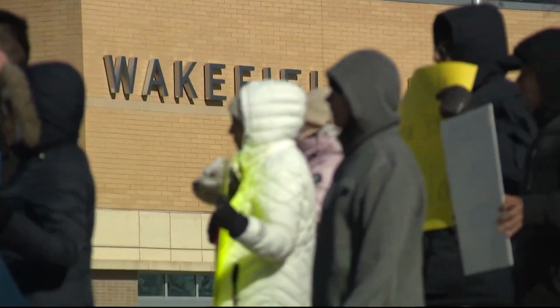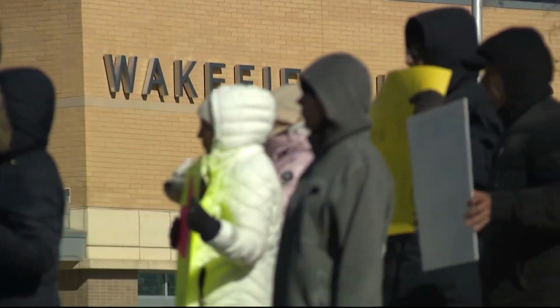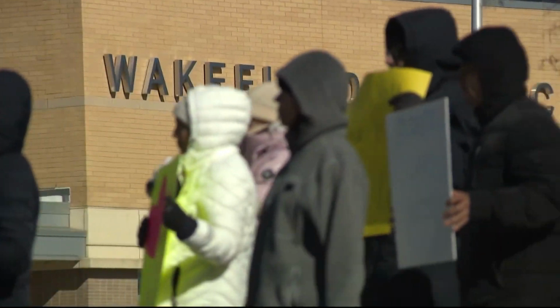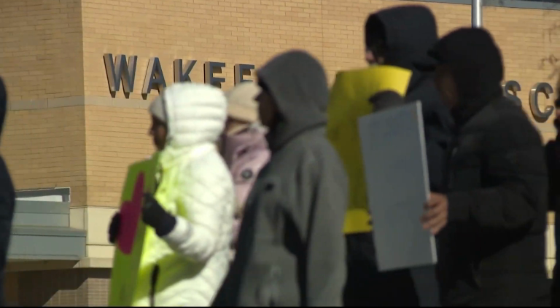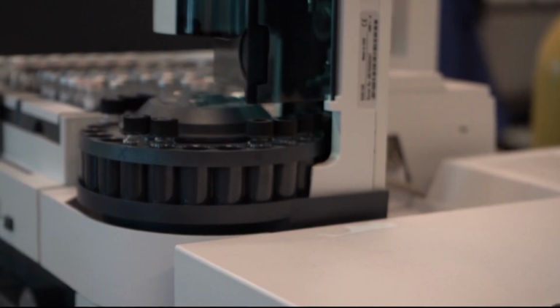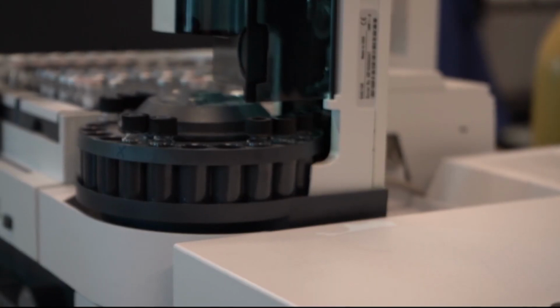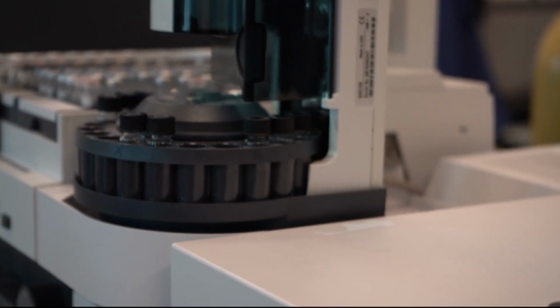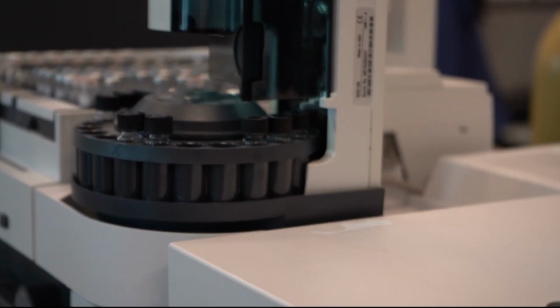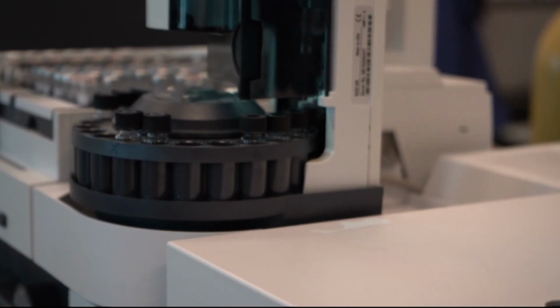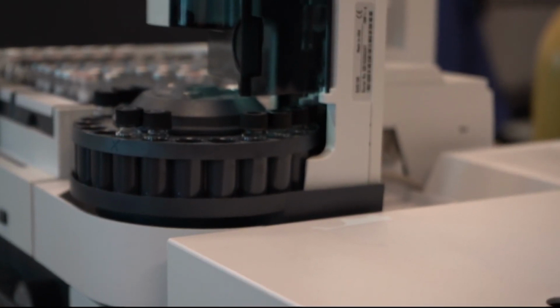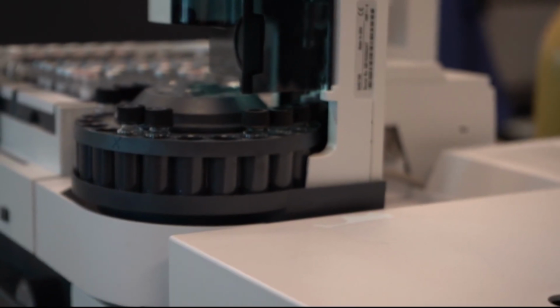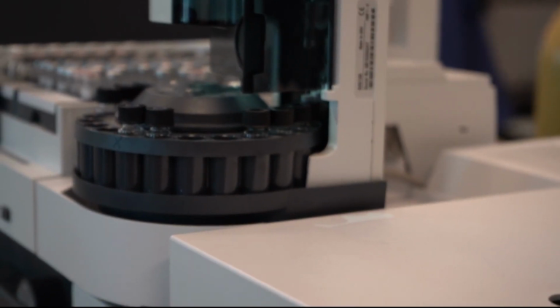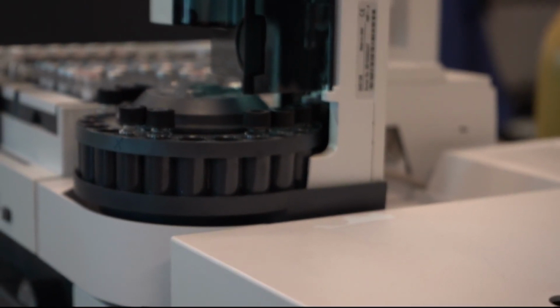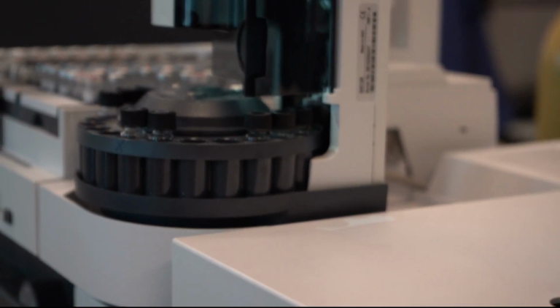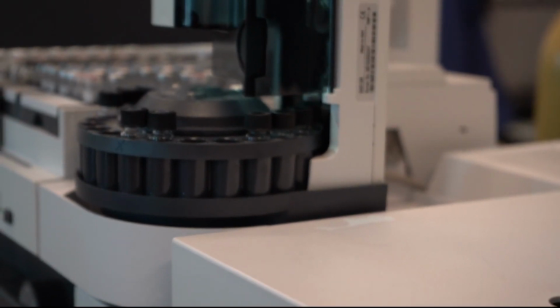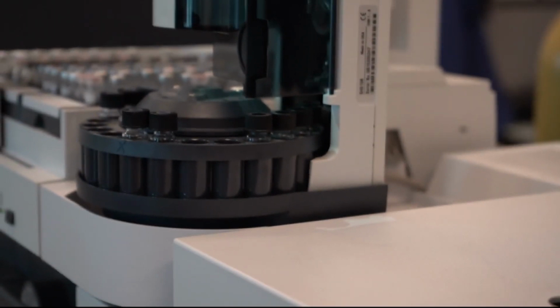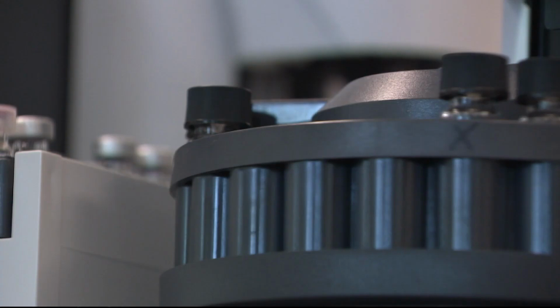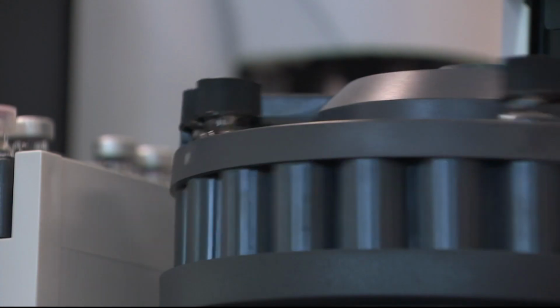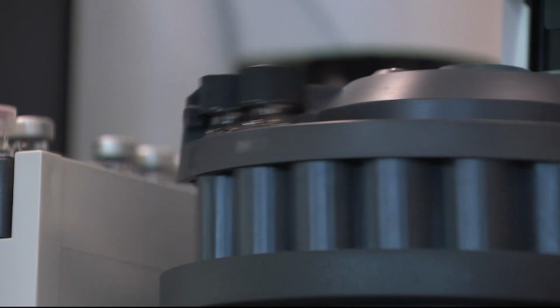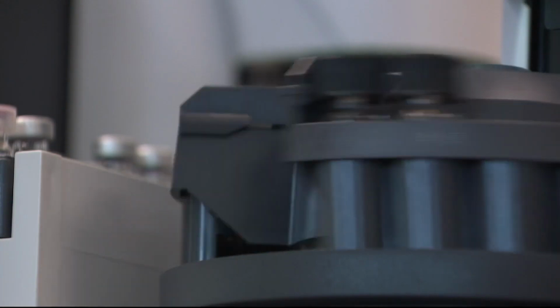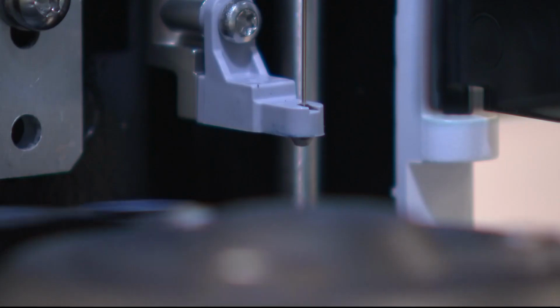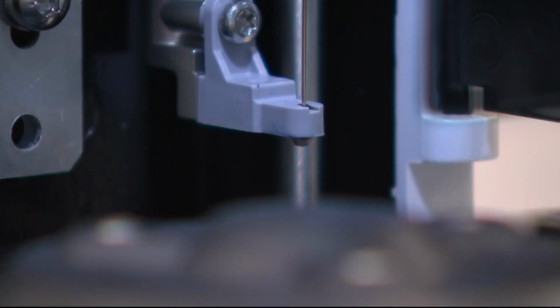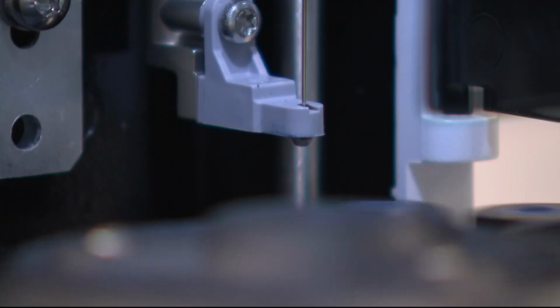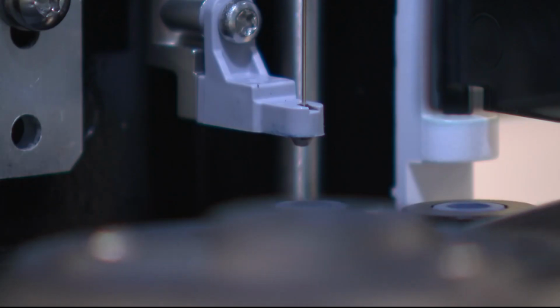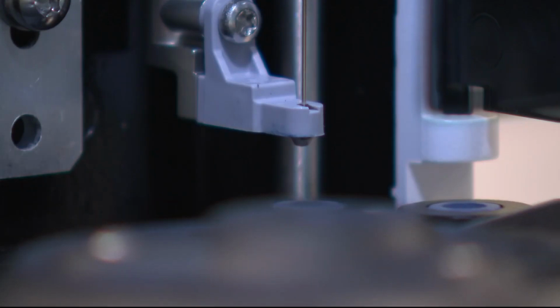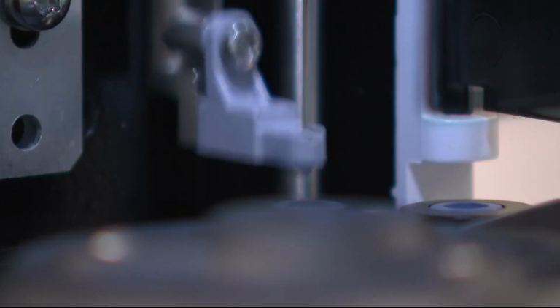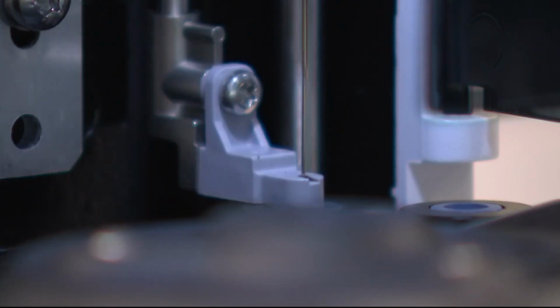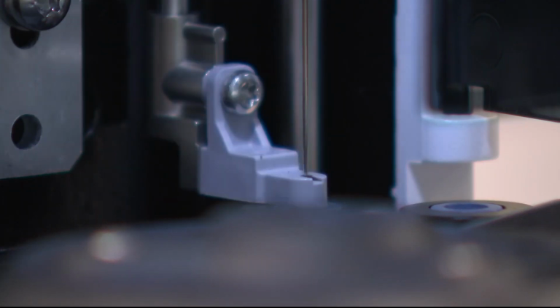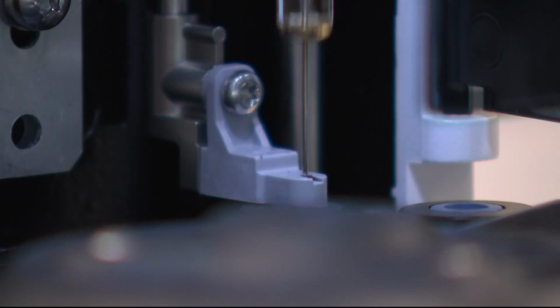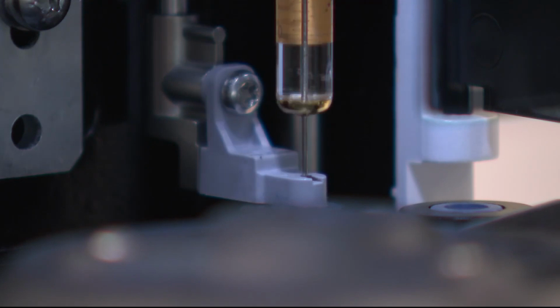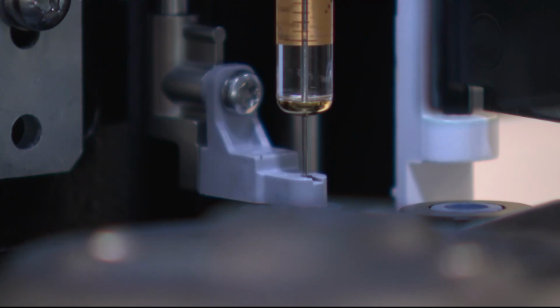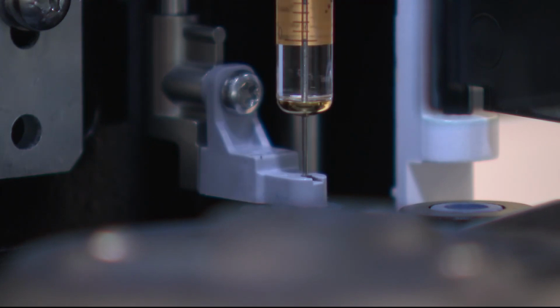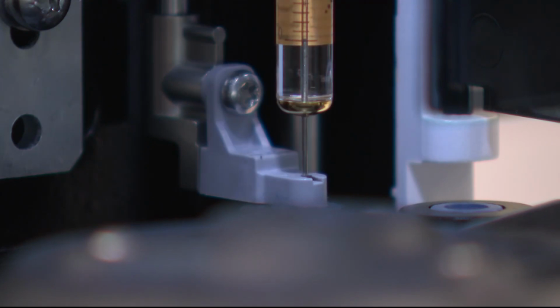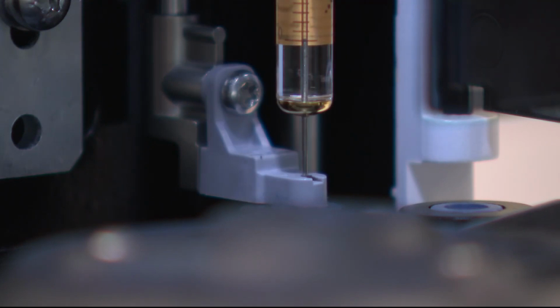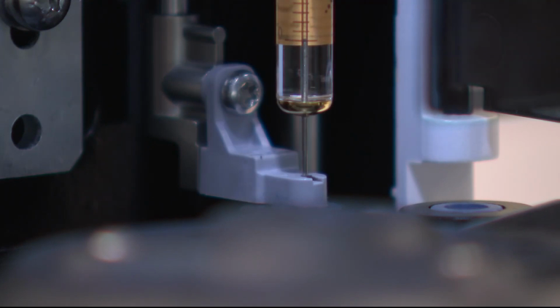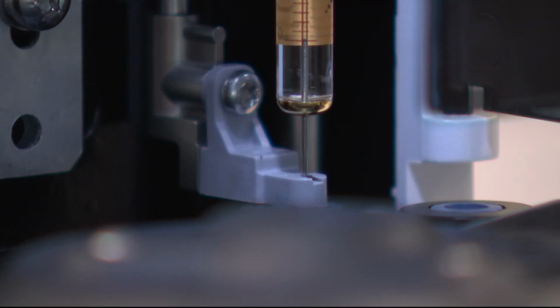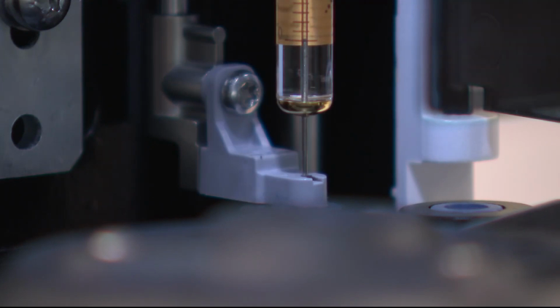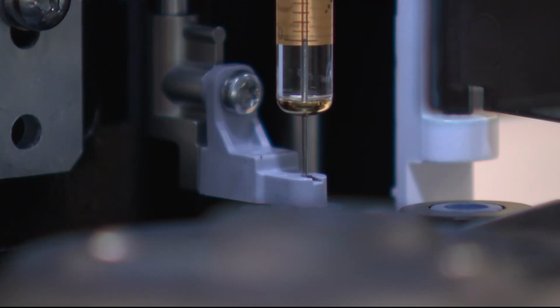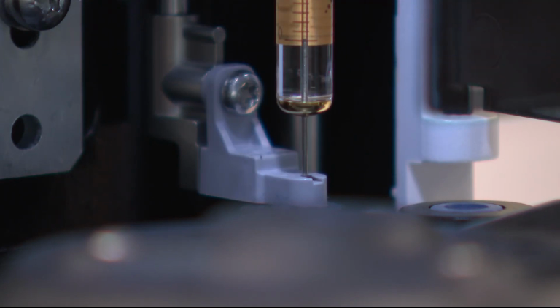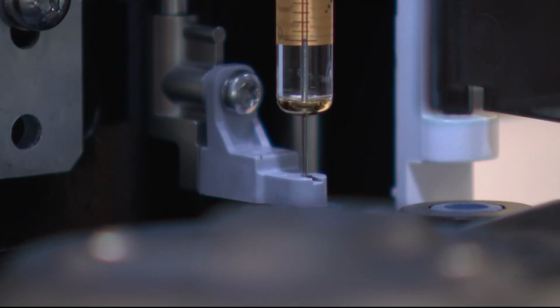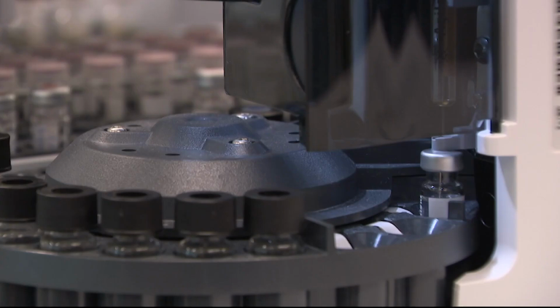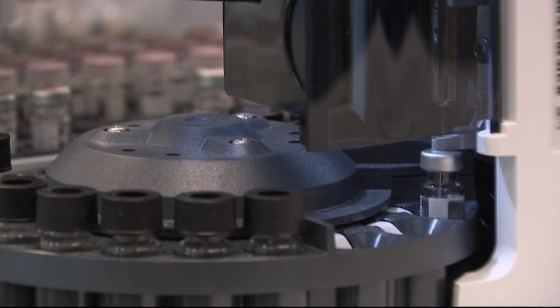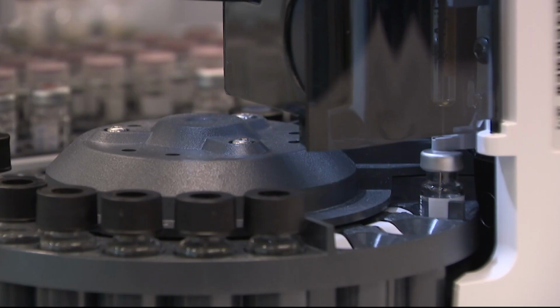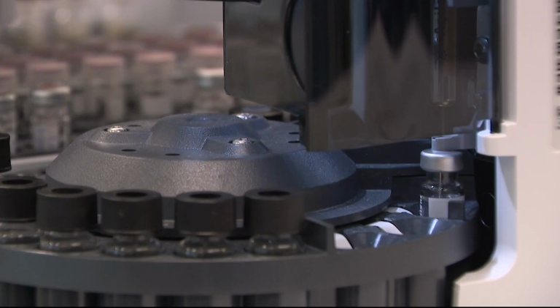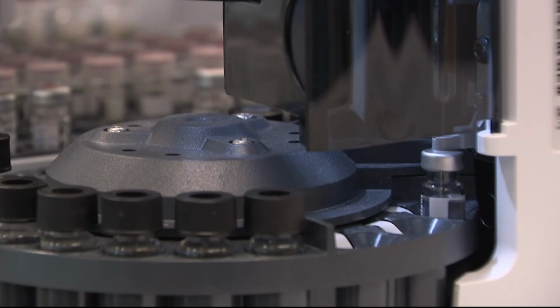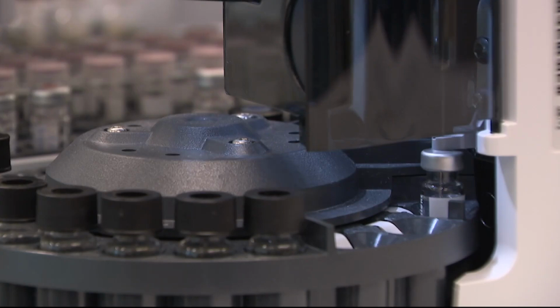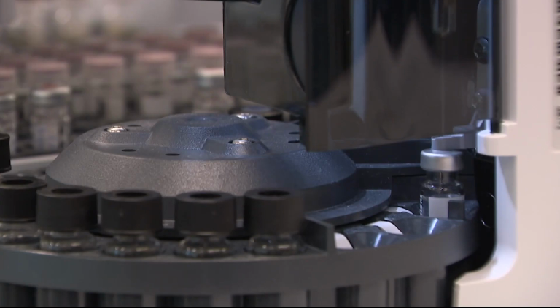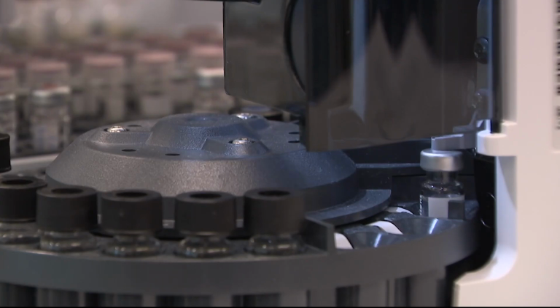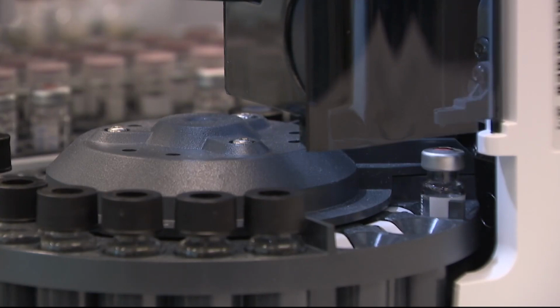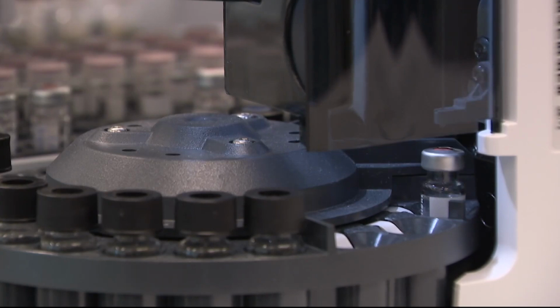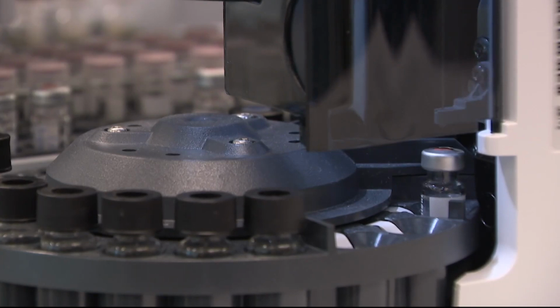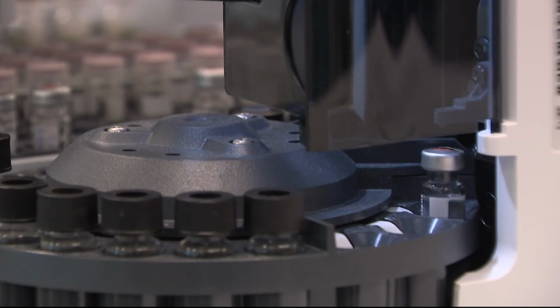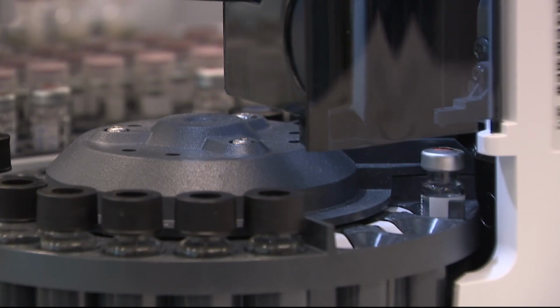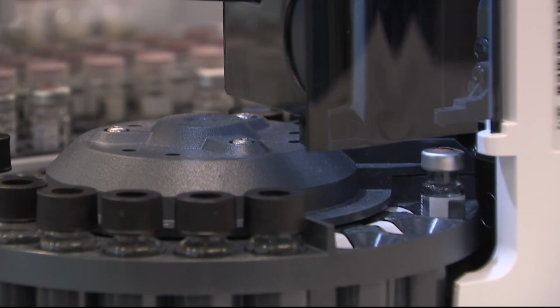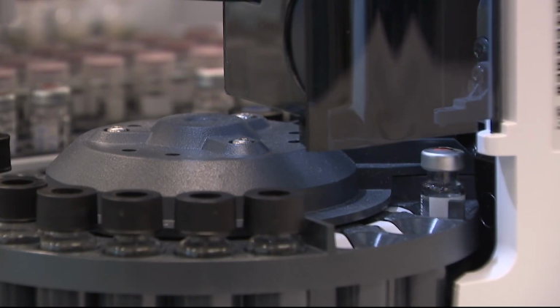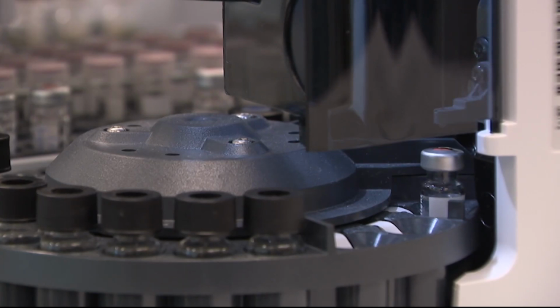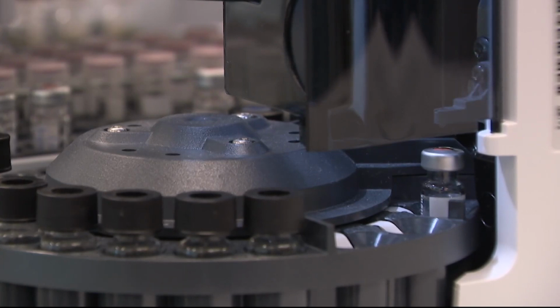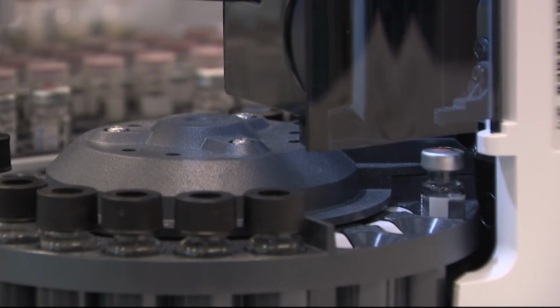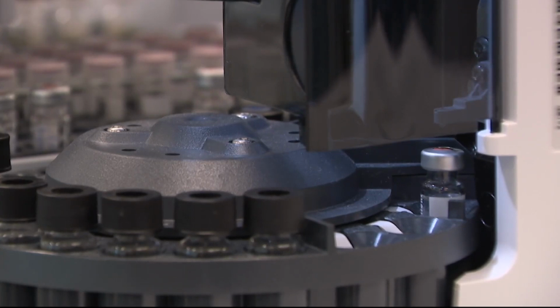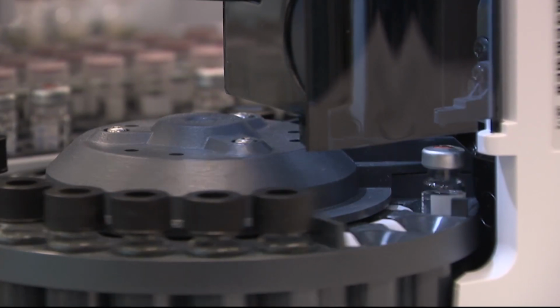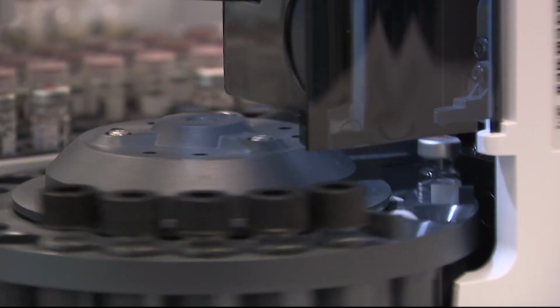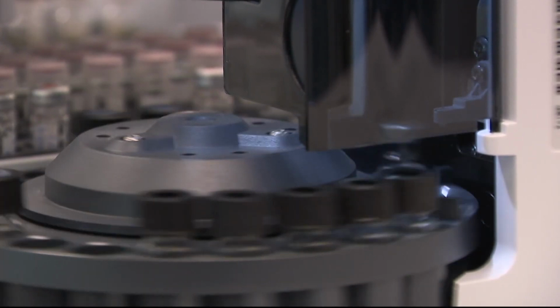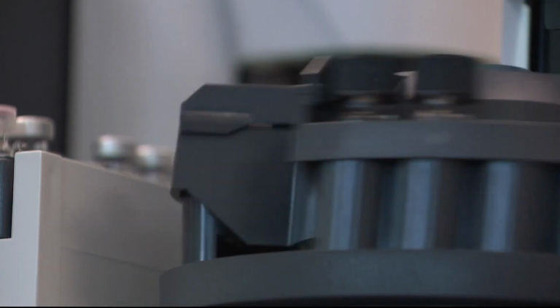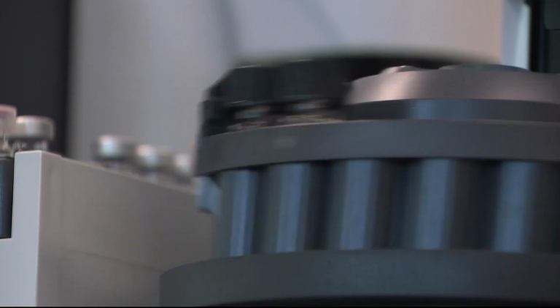We have seasoned chemists who have been on the bench for 20 years who cannot tell the difference. We don't know unless we run it on our instruments.